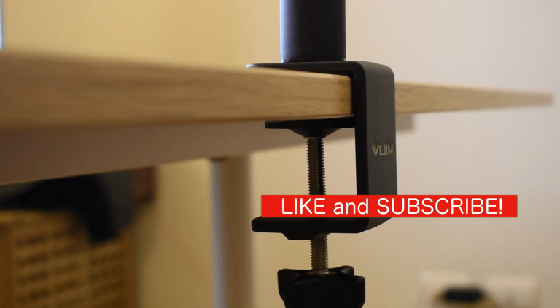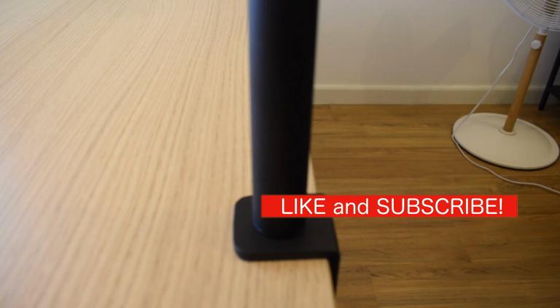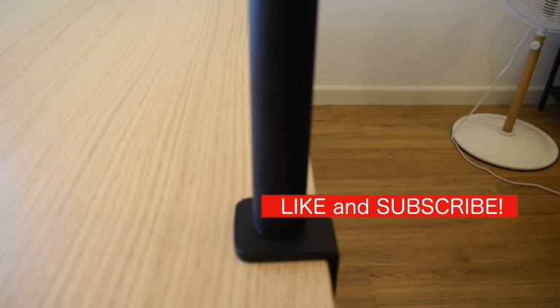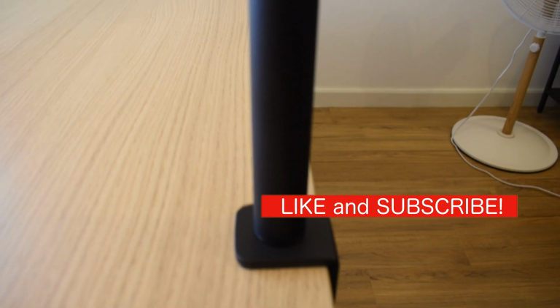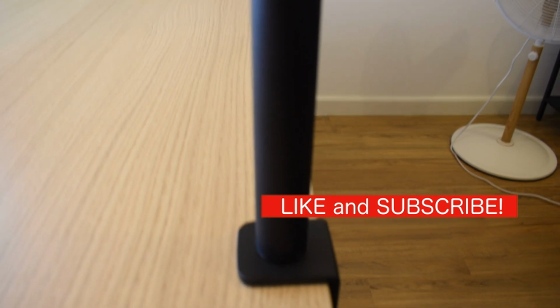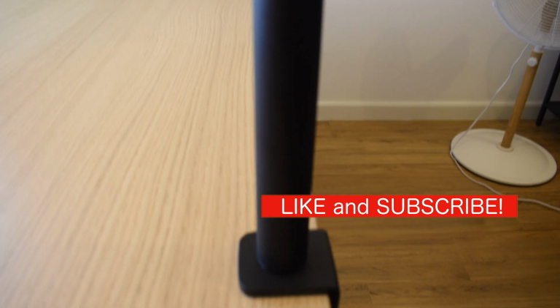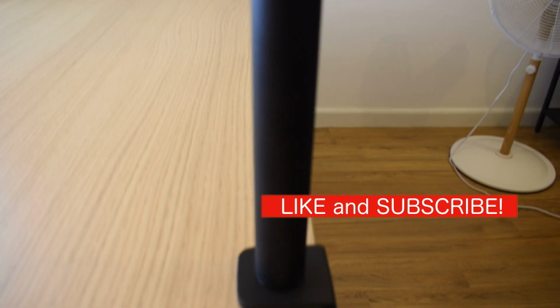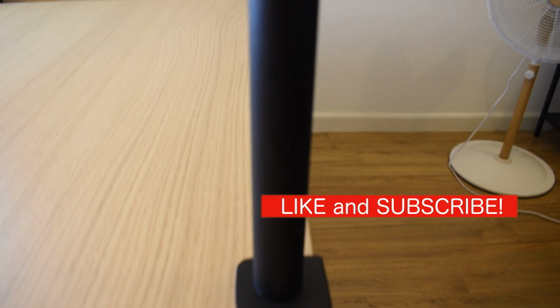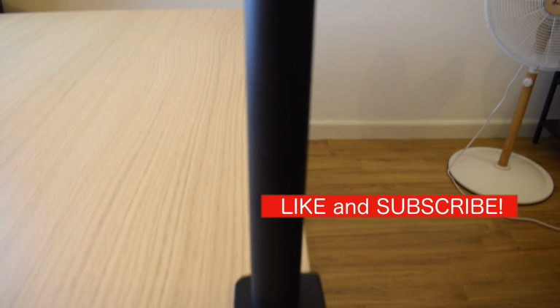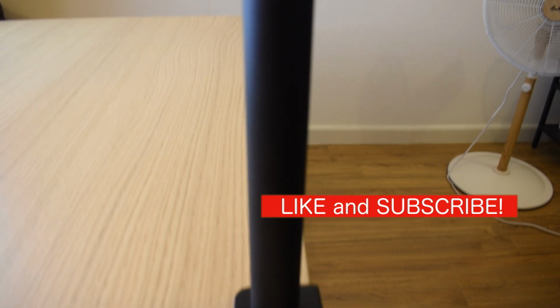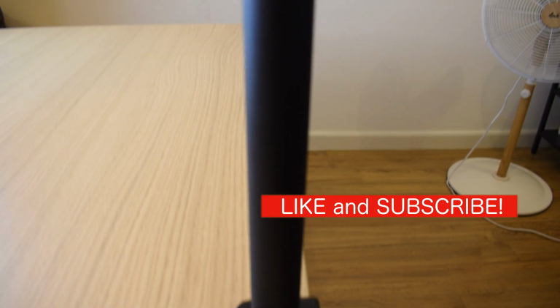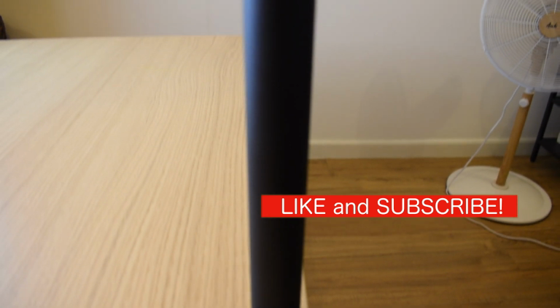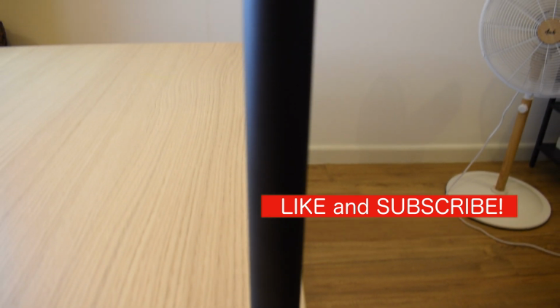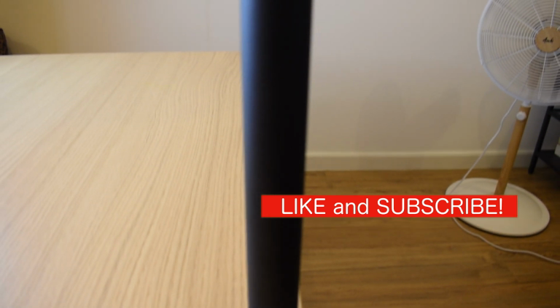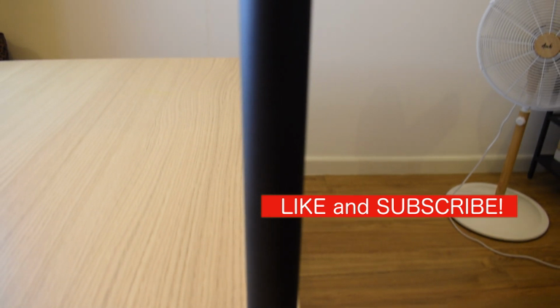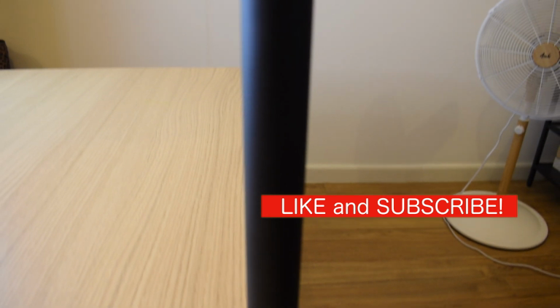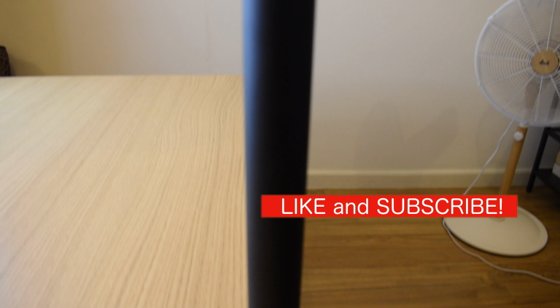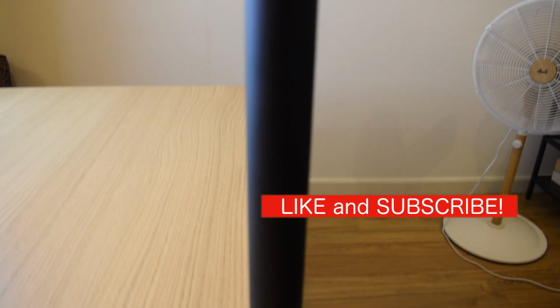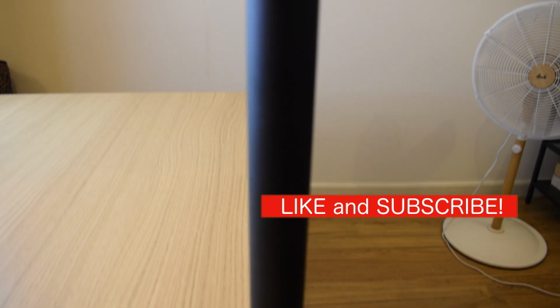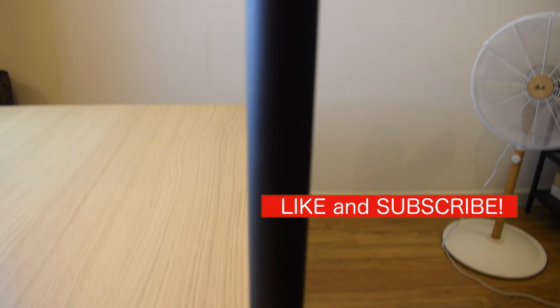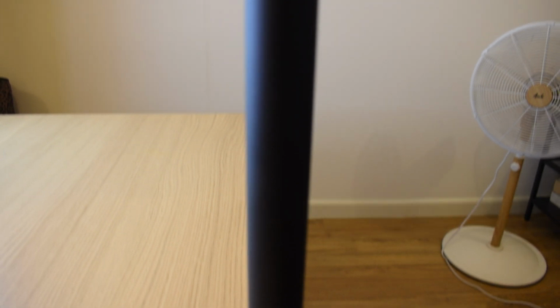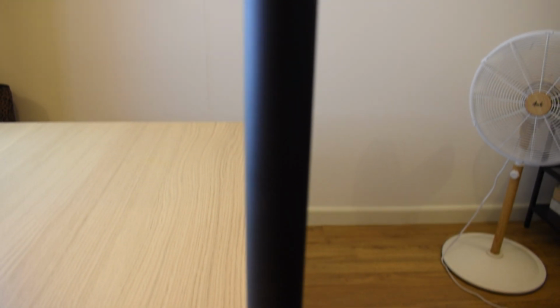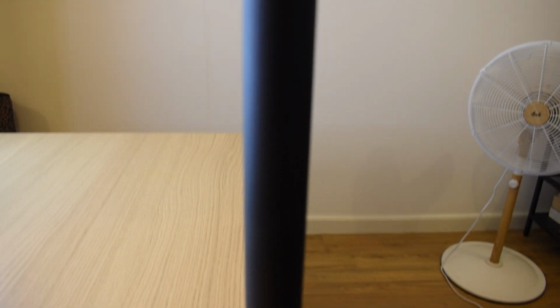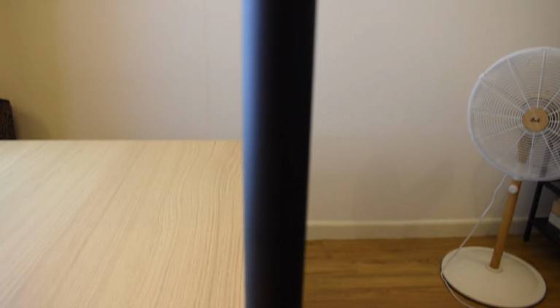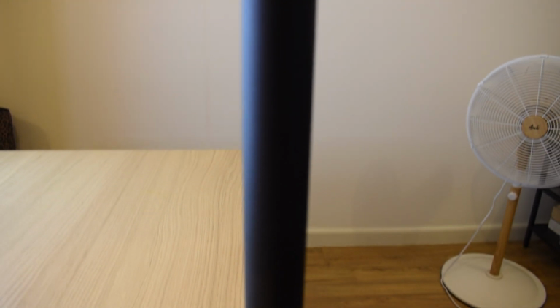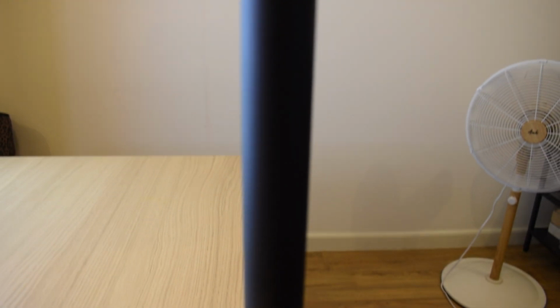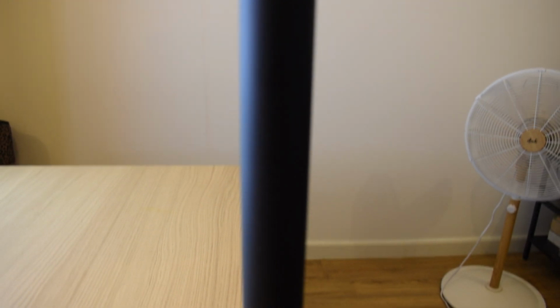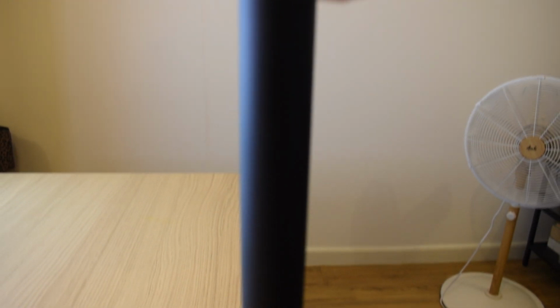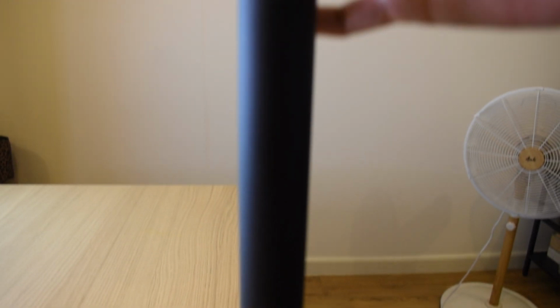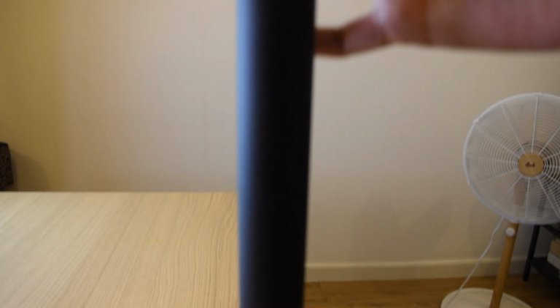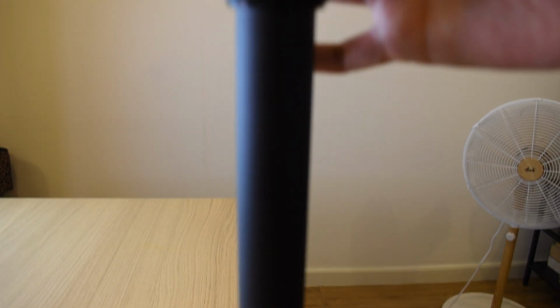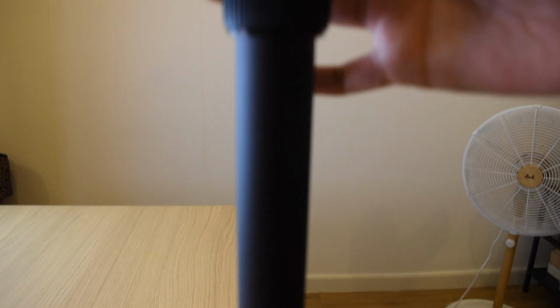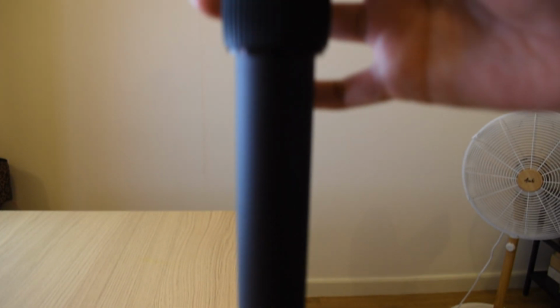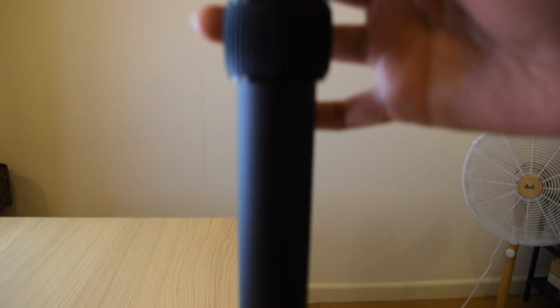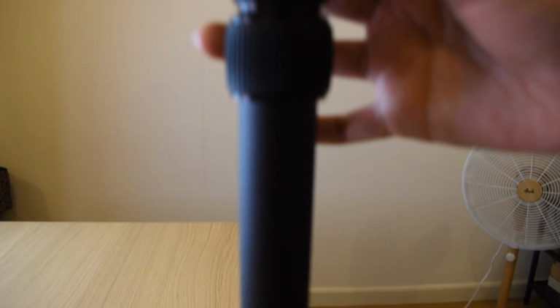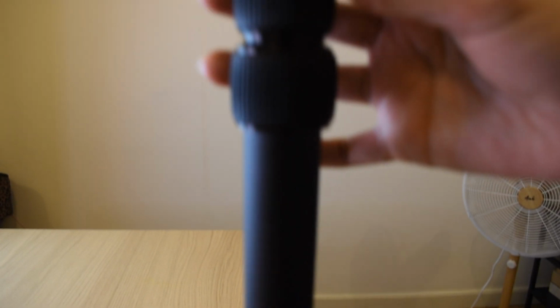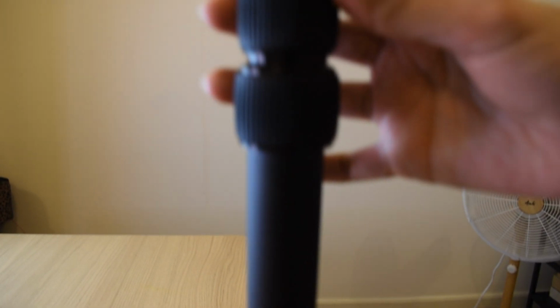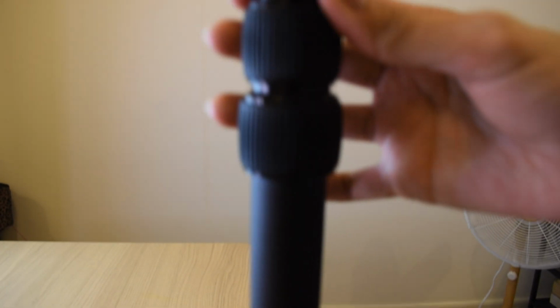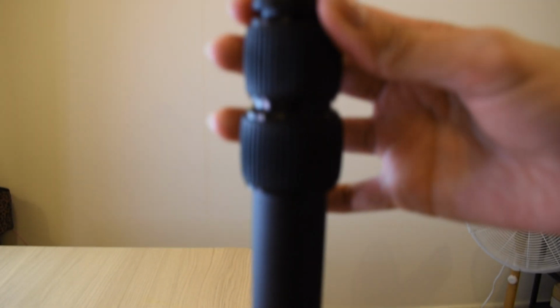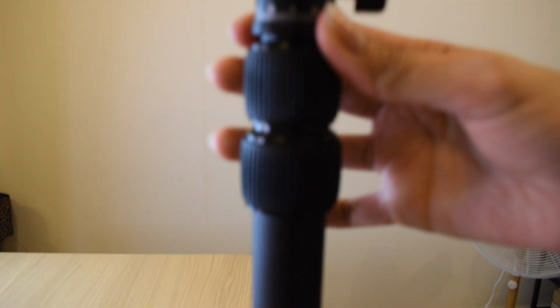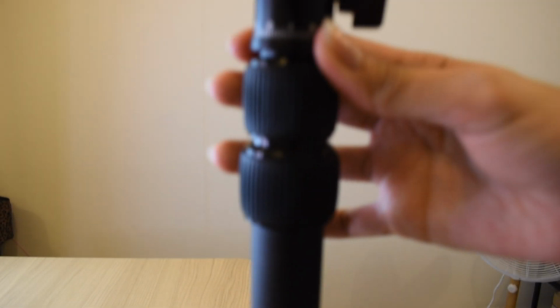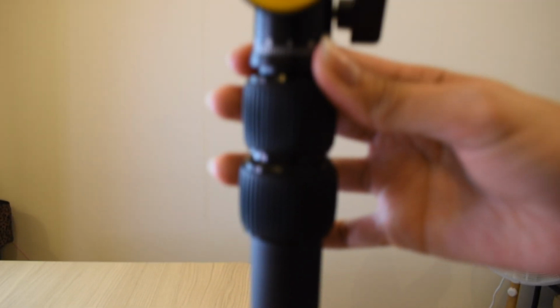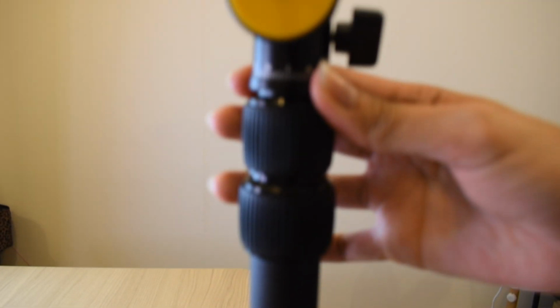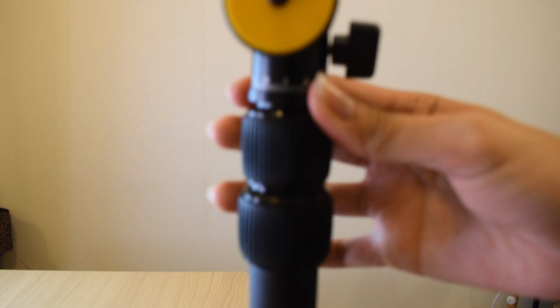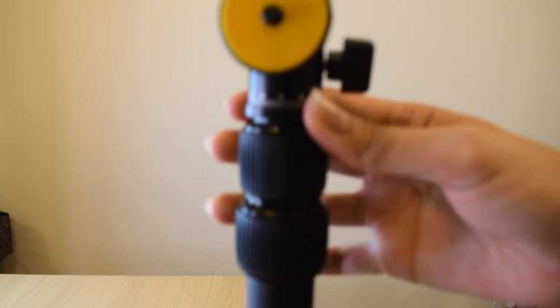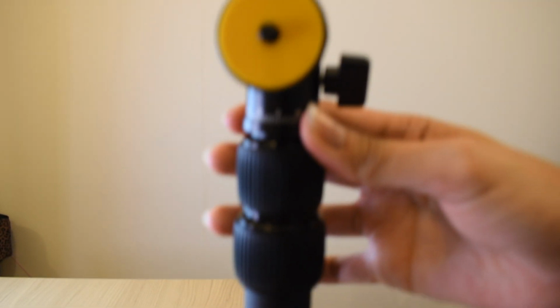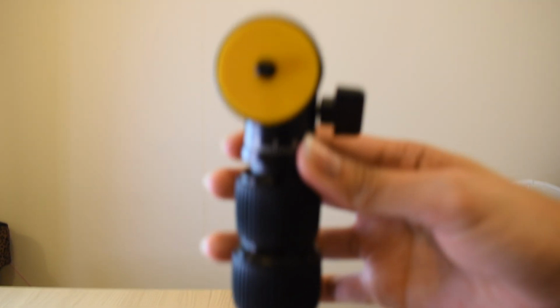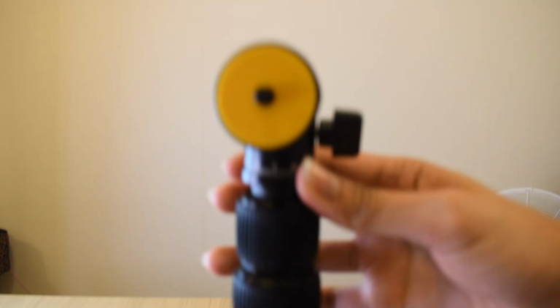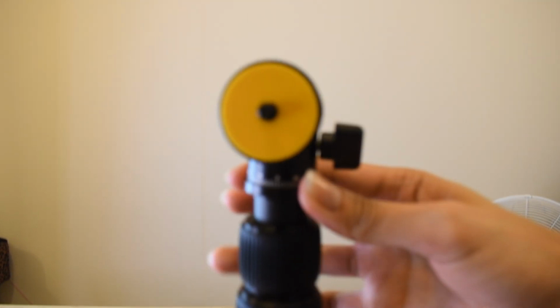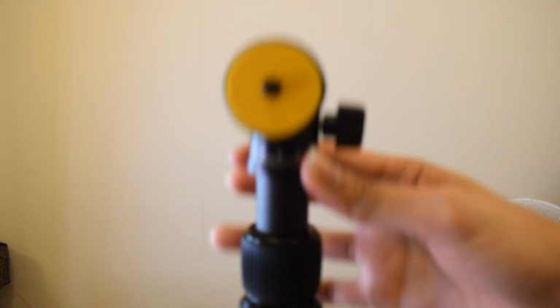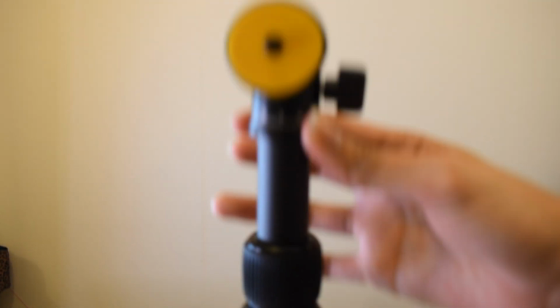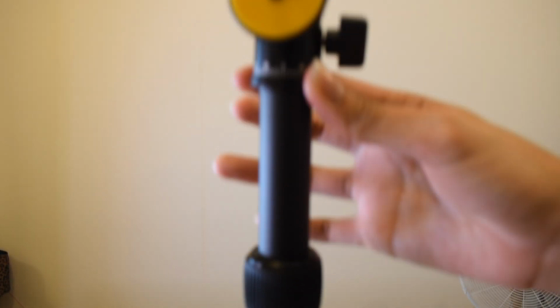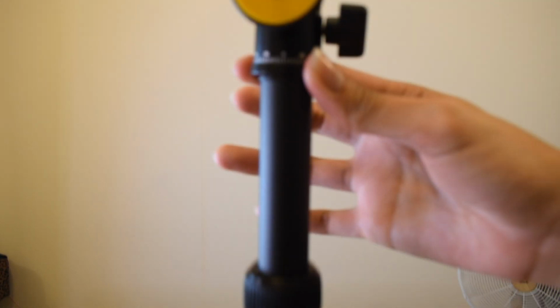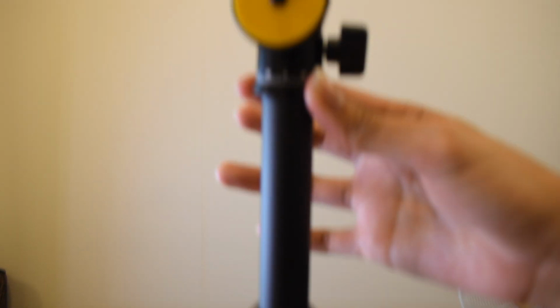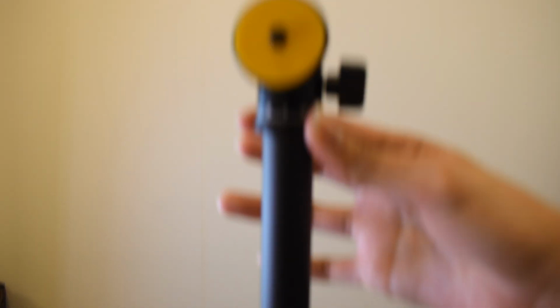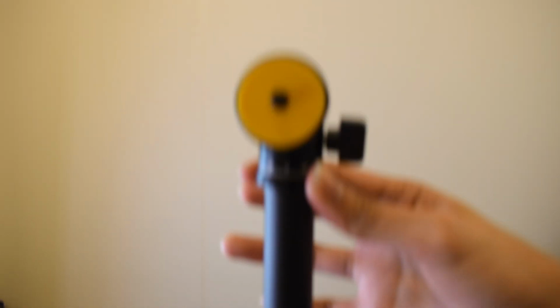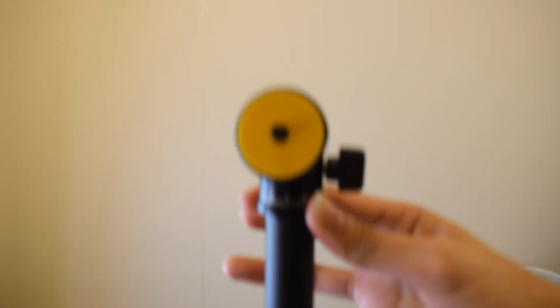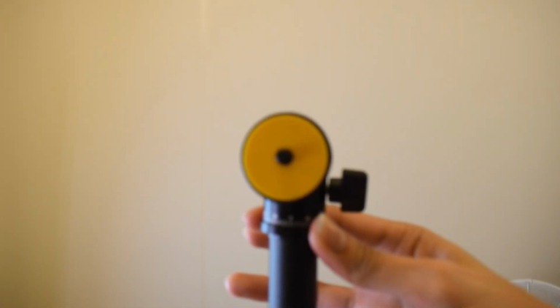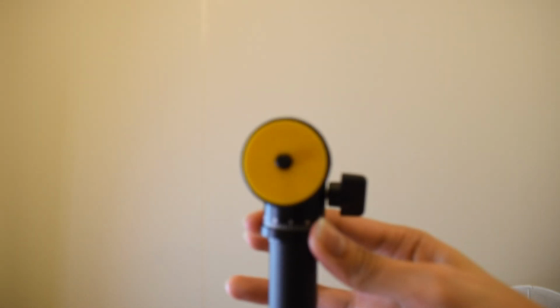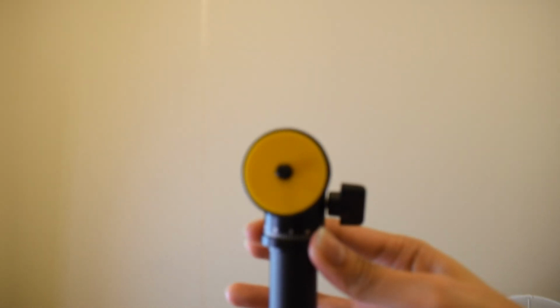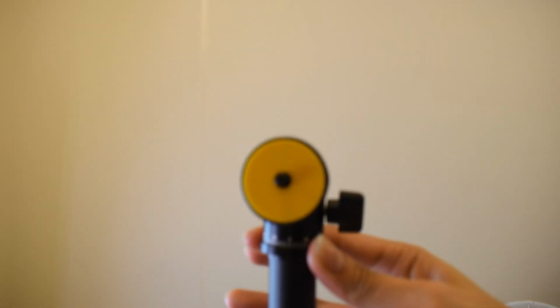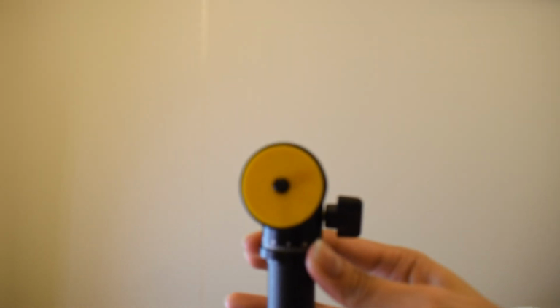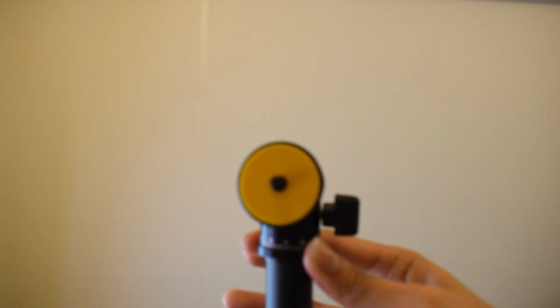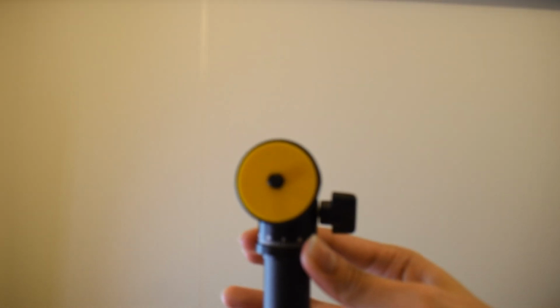The pole has a starting height of 46.5 cm and it extends all the way to 124 cm.